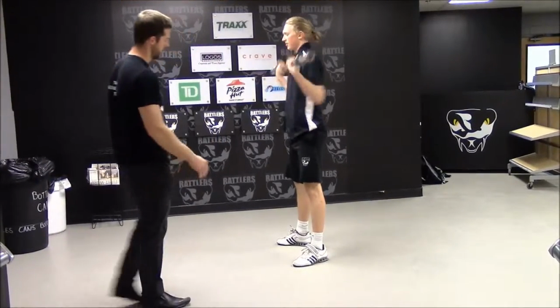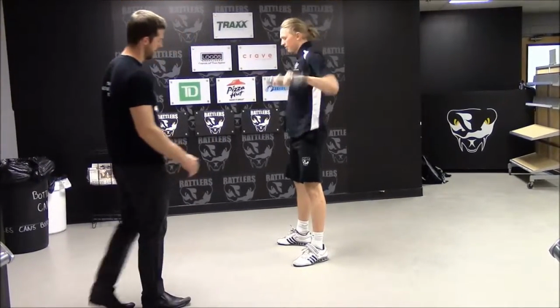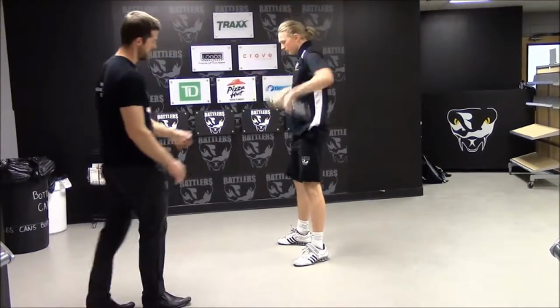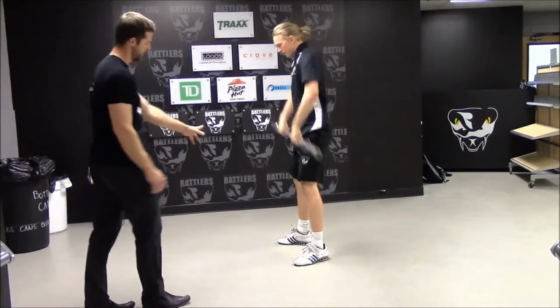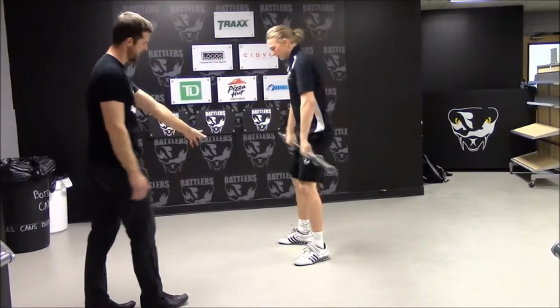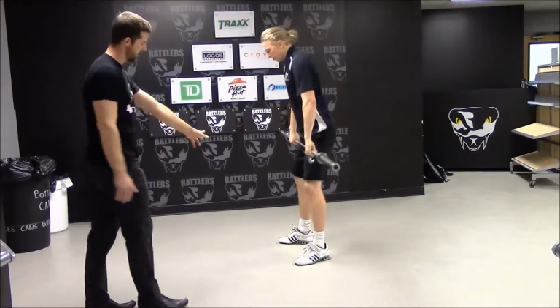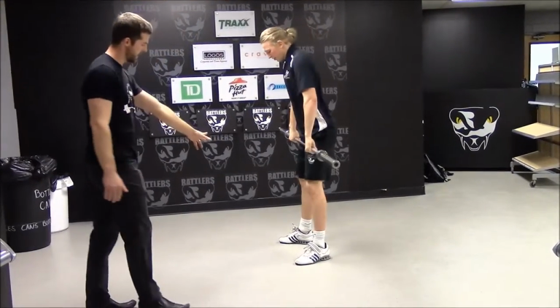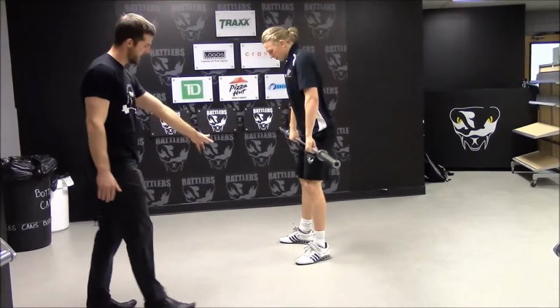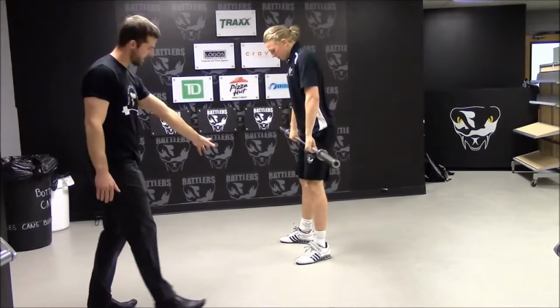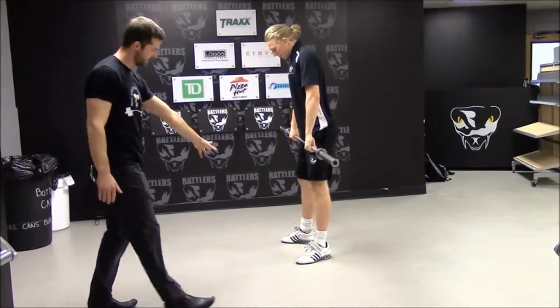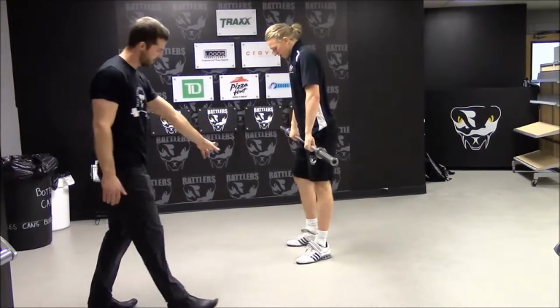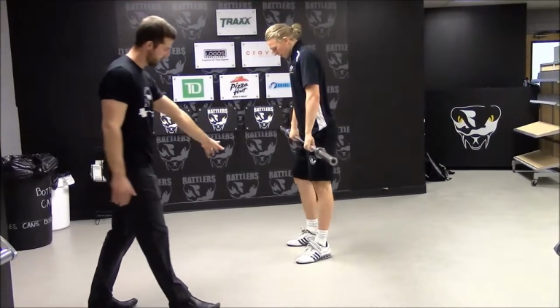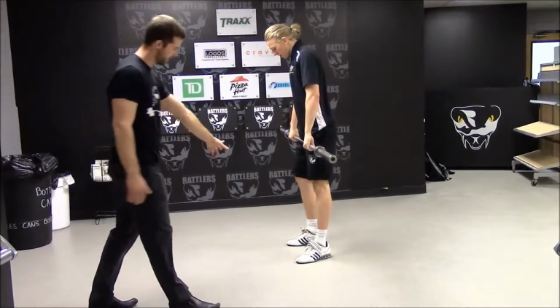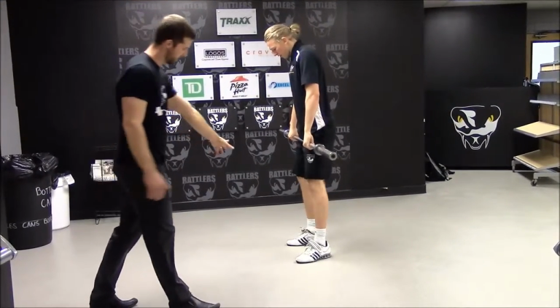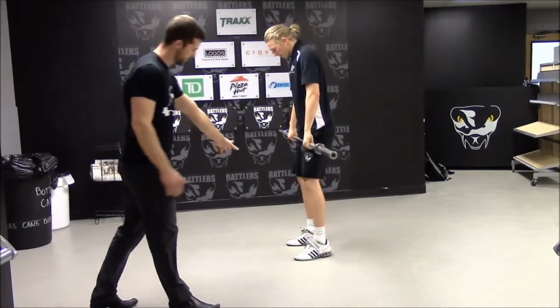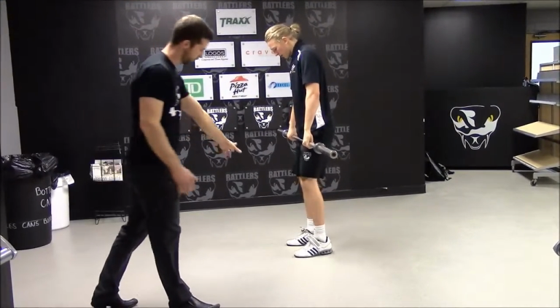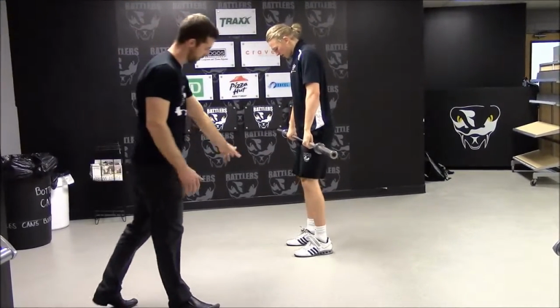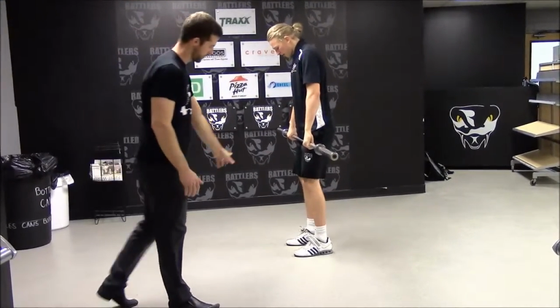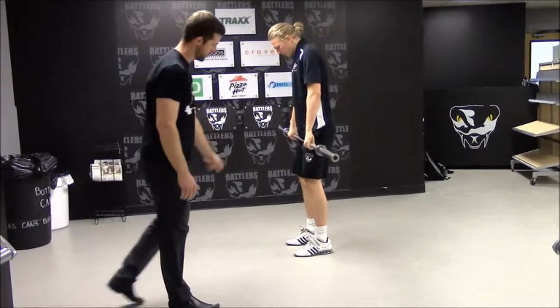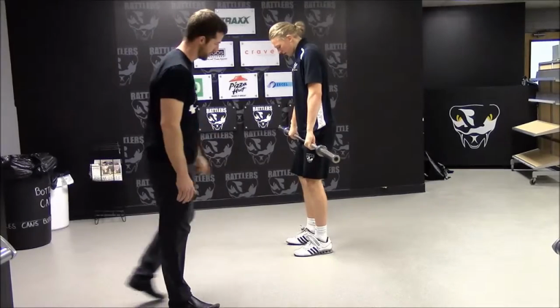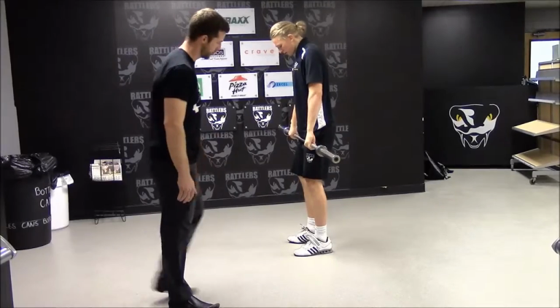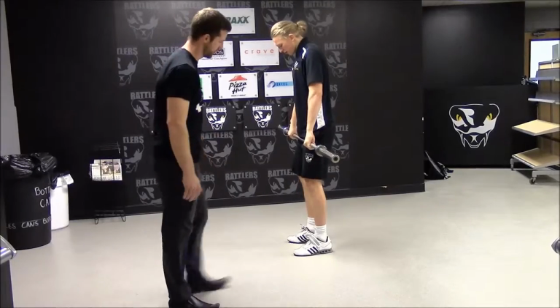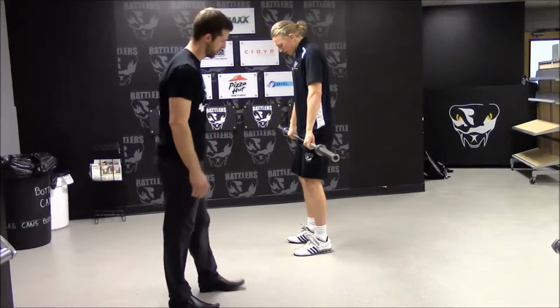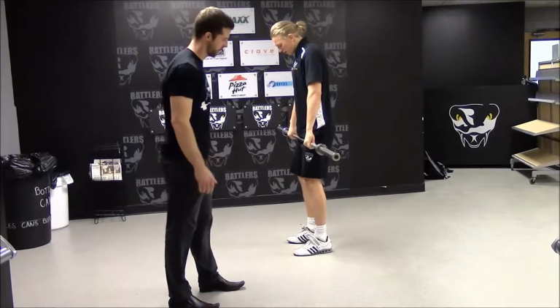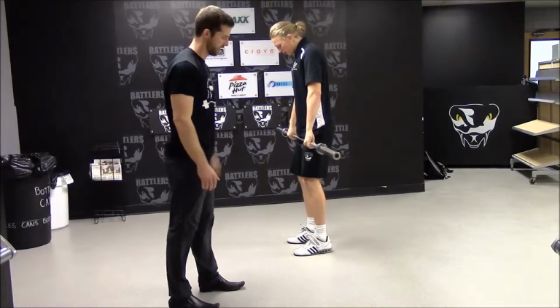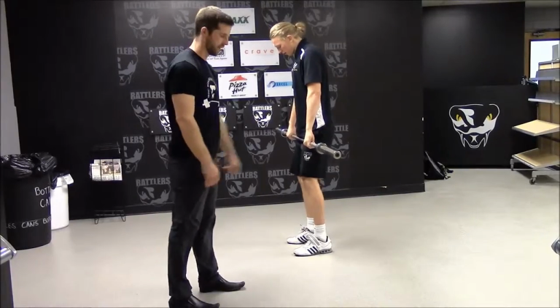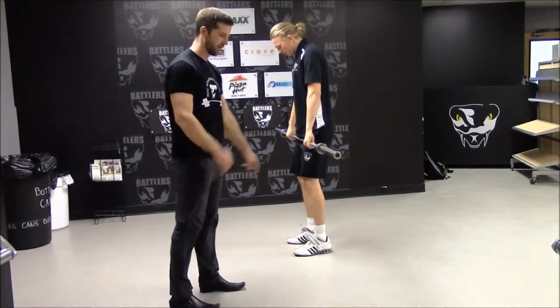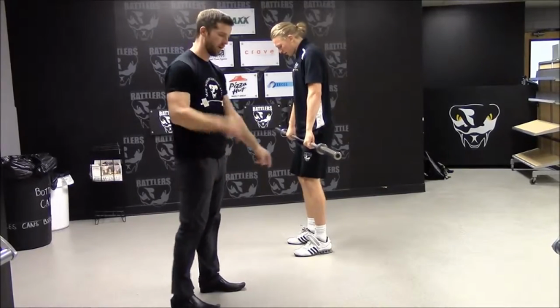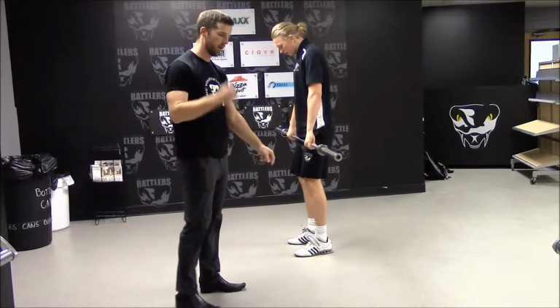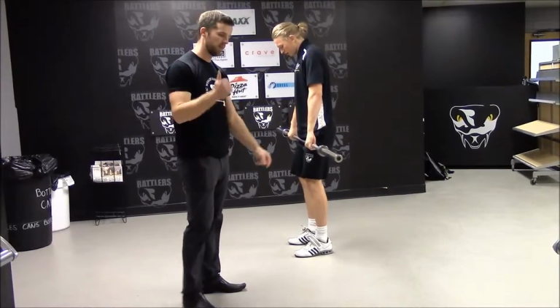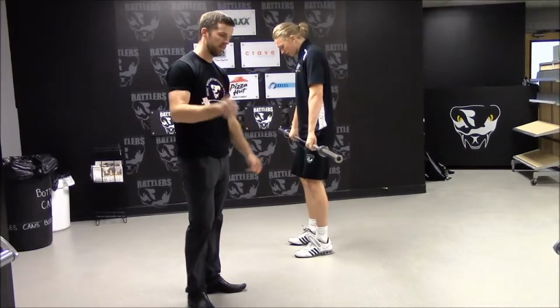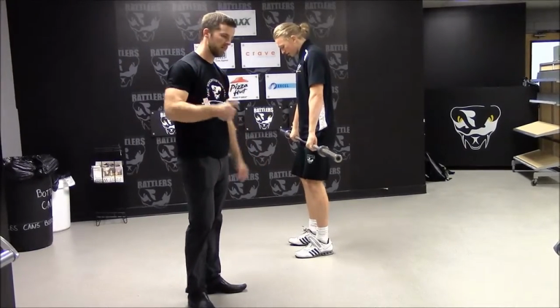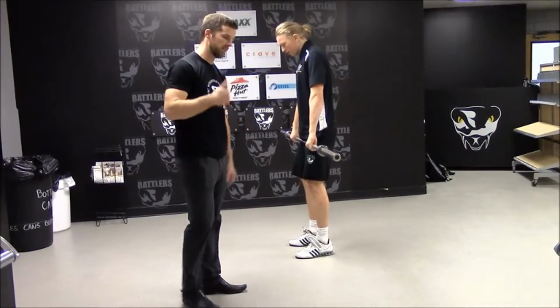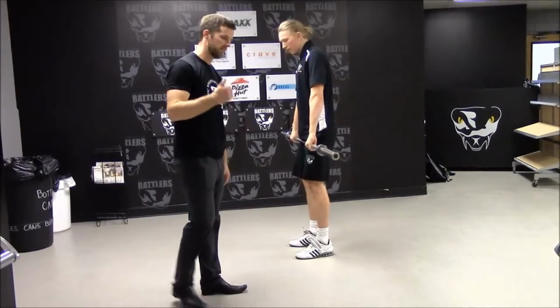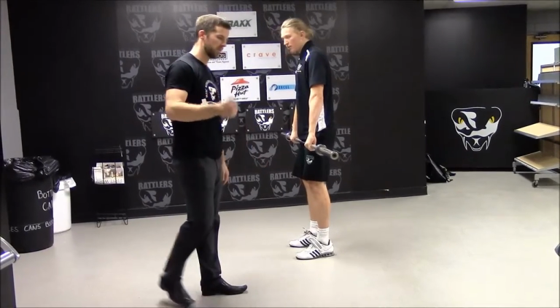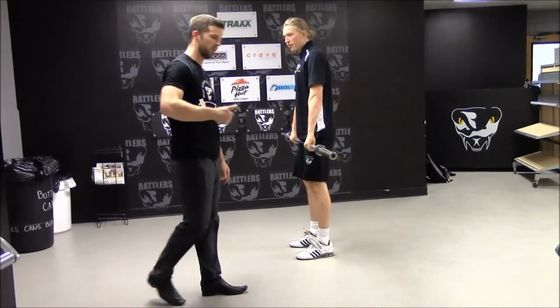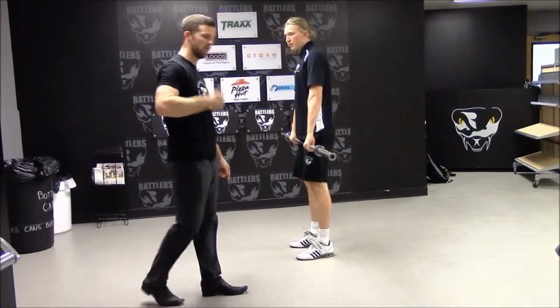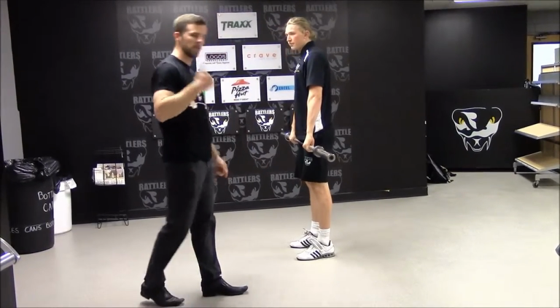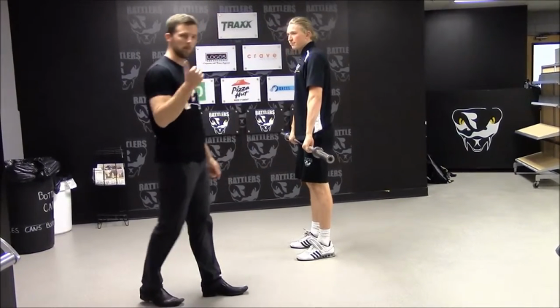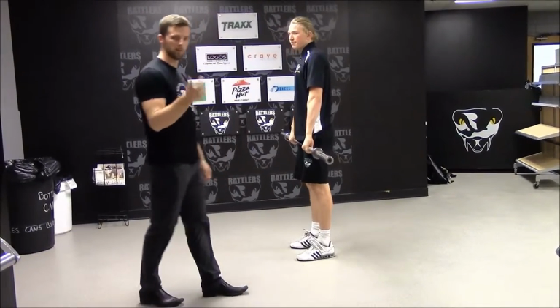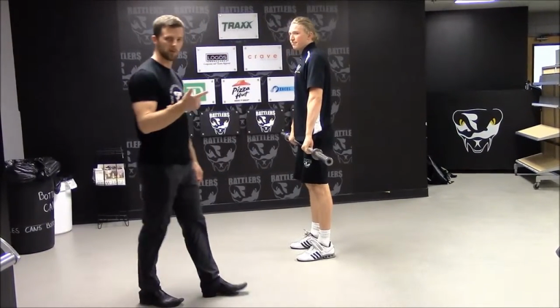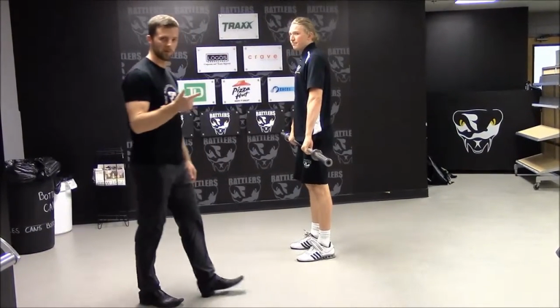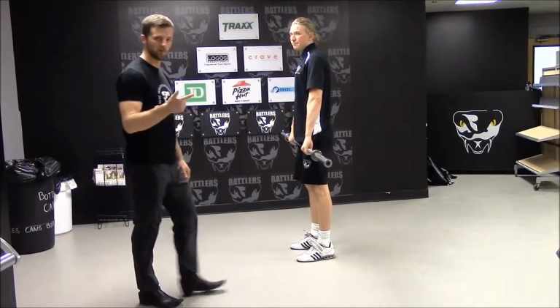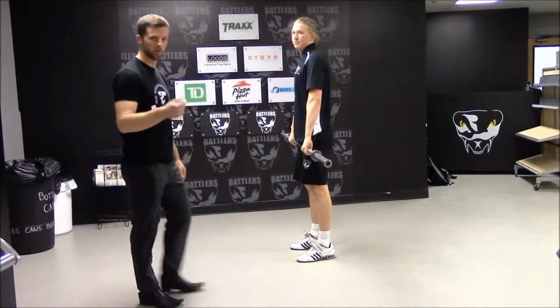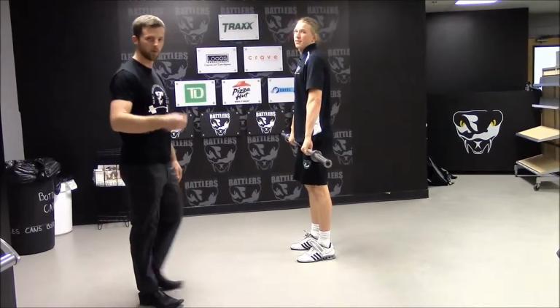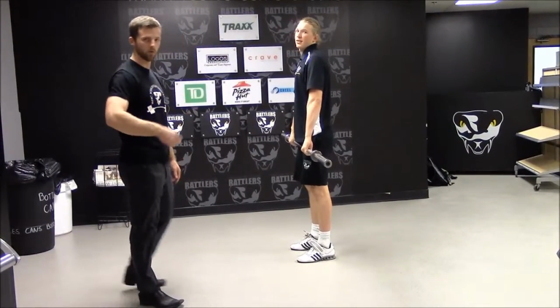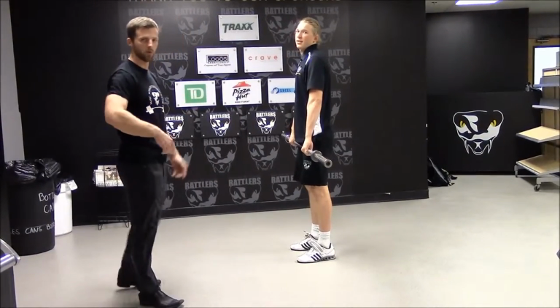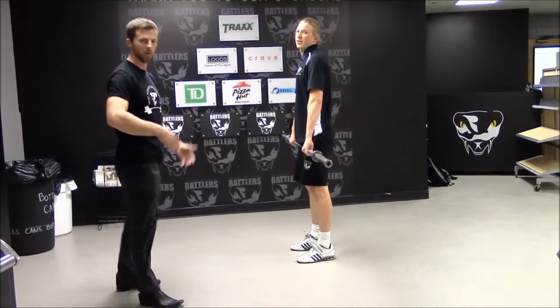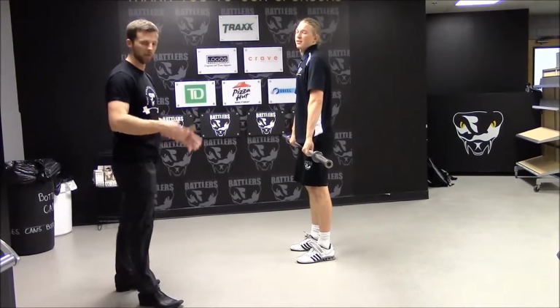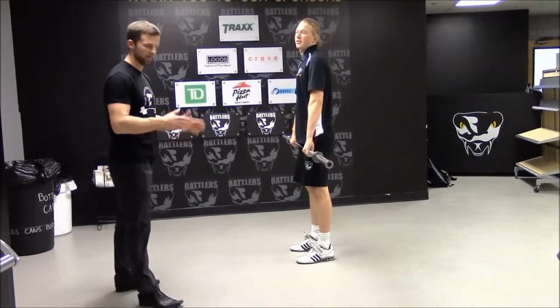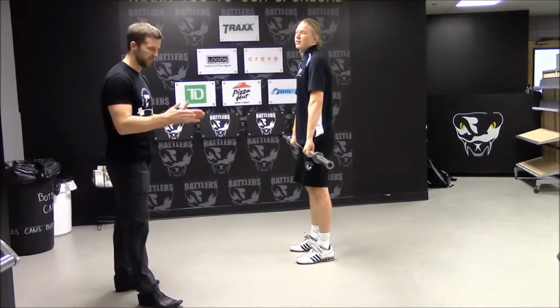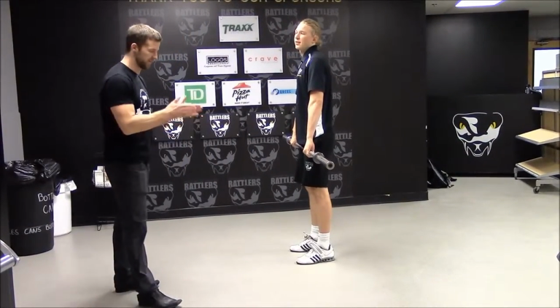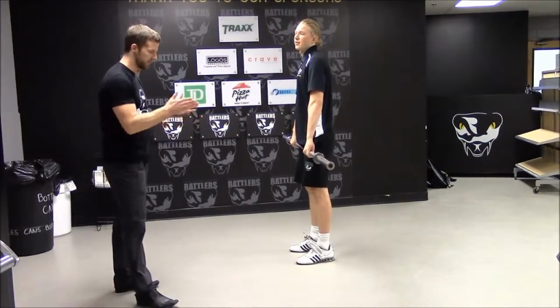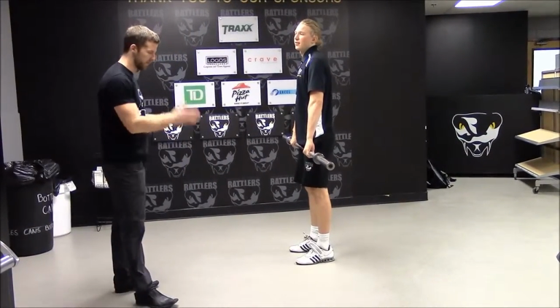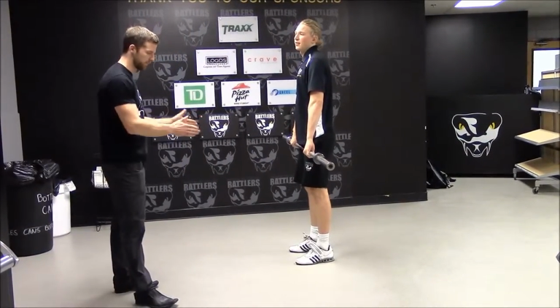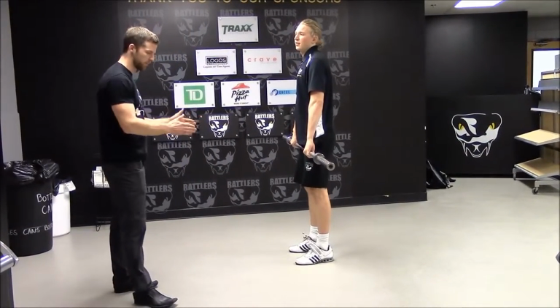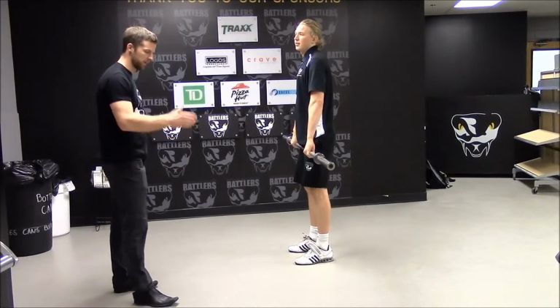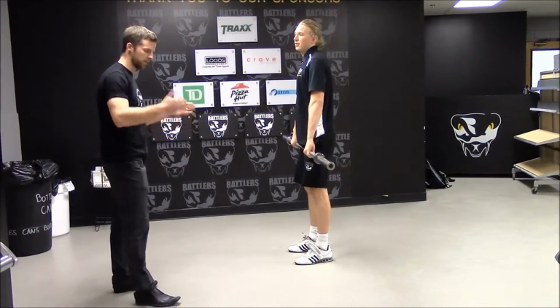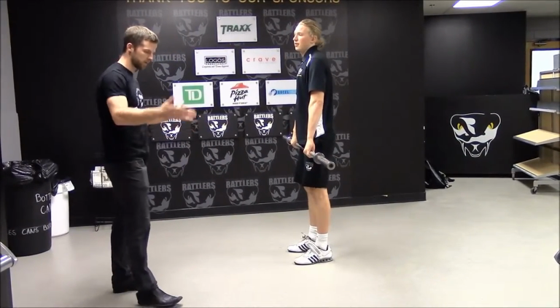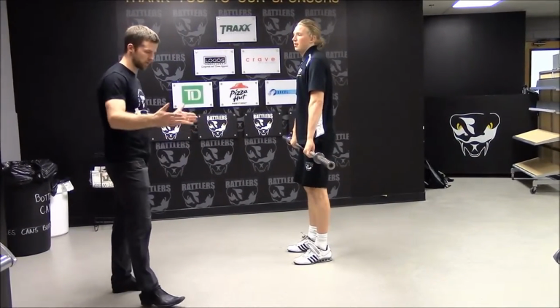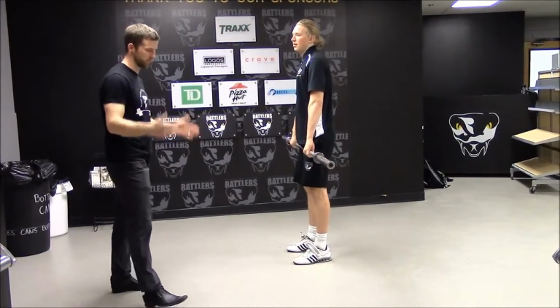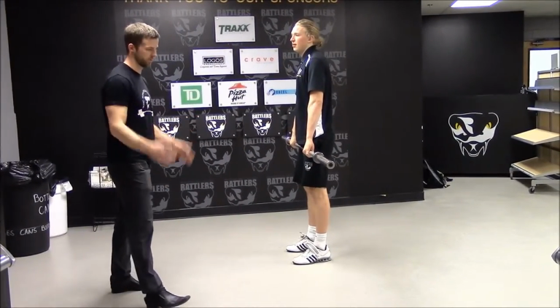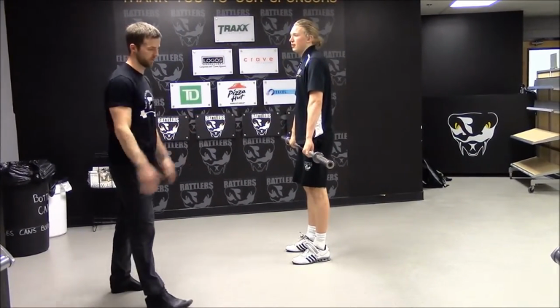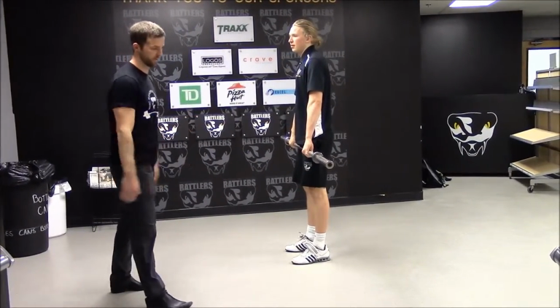His feet end up at shoulder-width. All of the Olympic lifts we do, the feet go hip-width to shoulder-width.